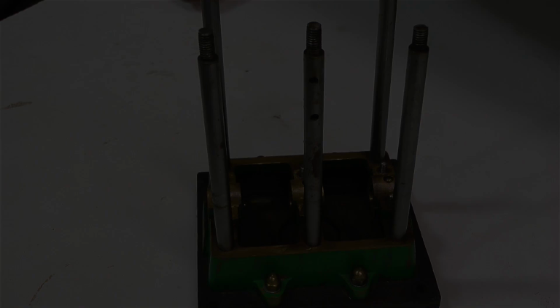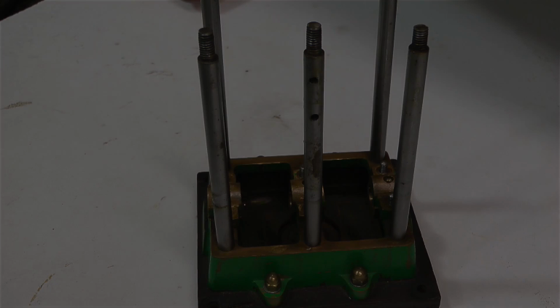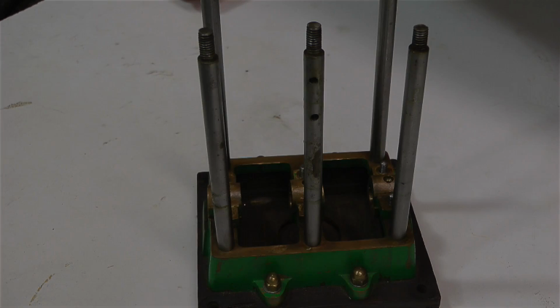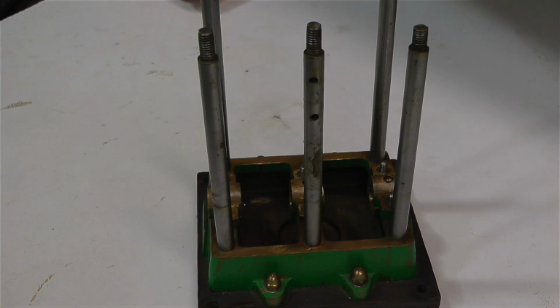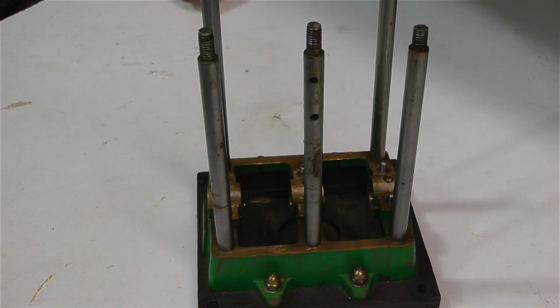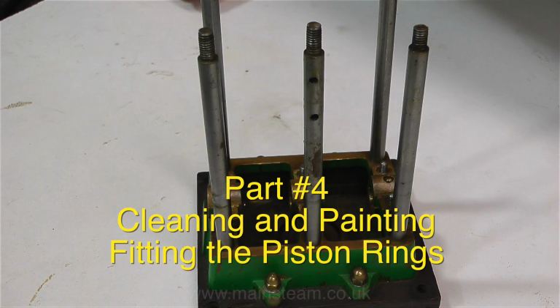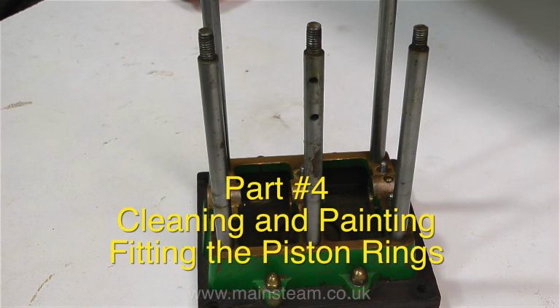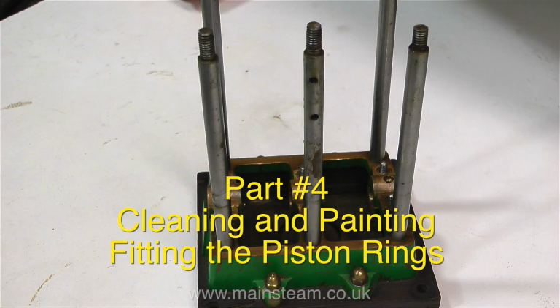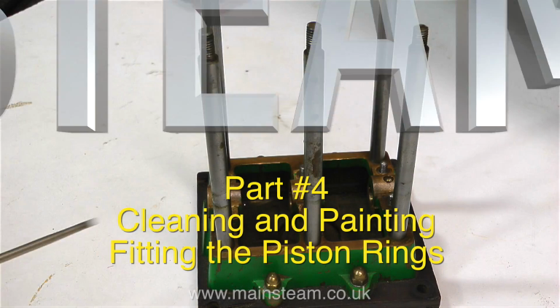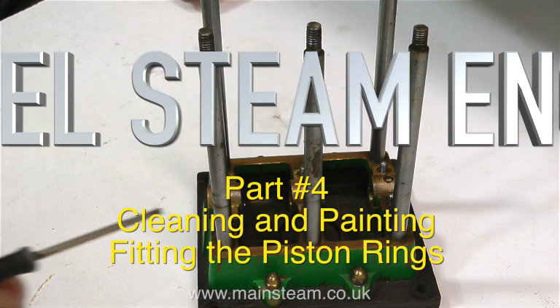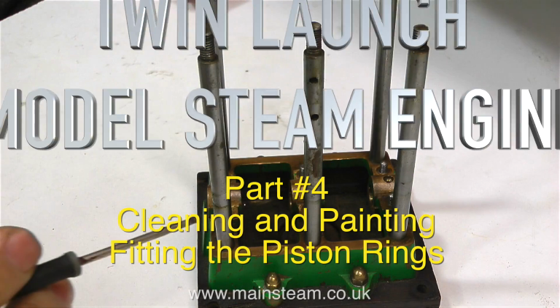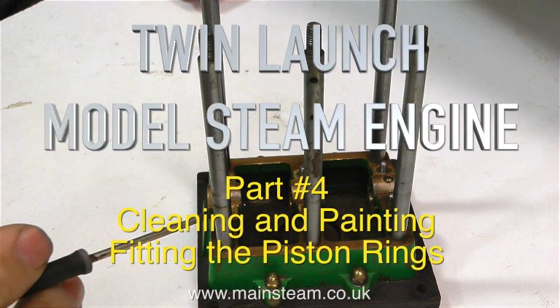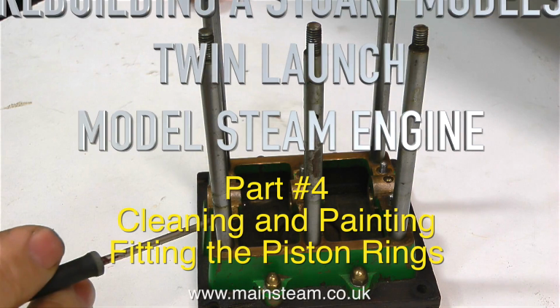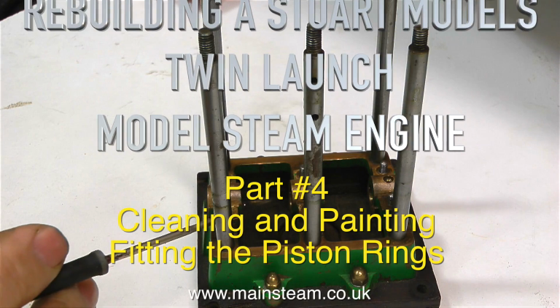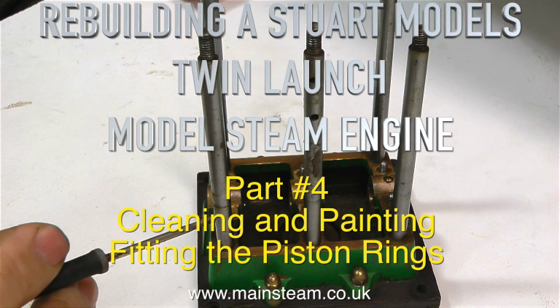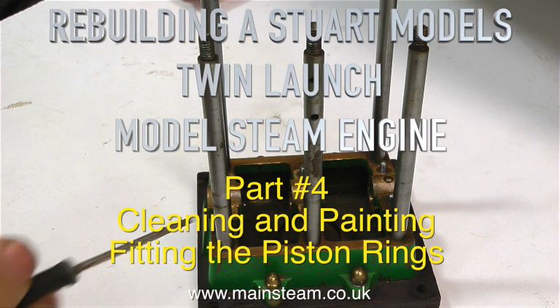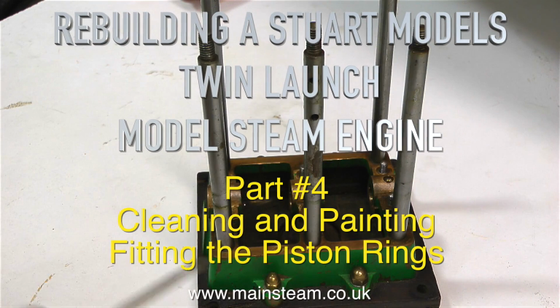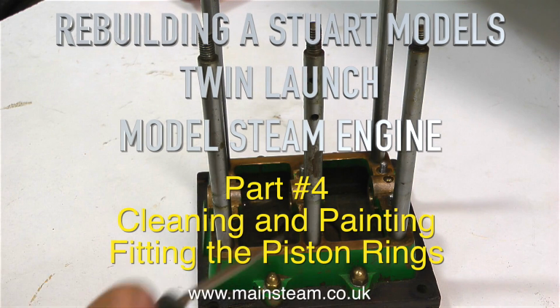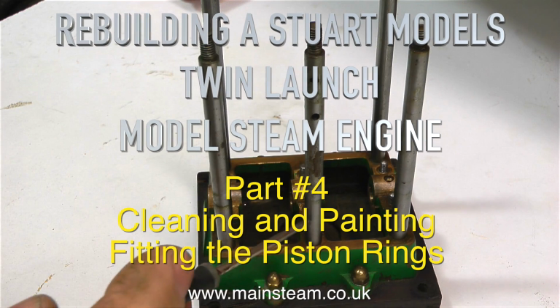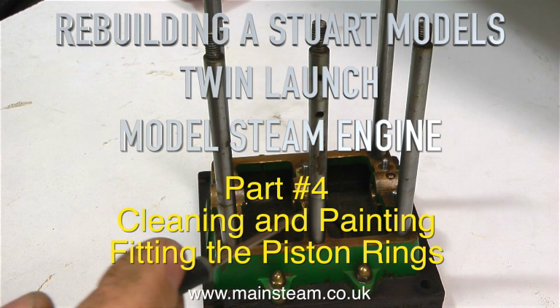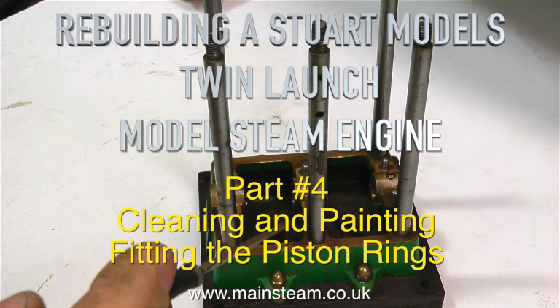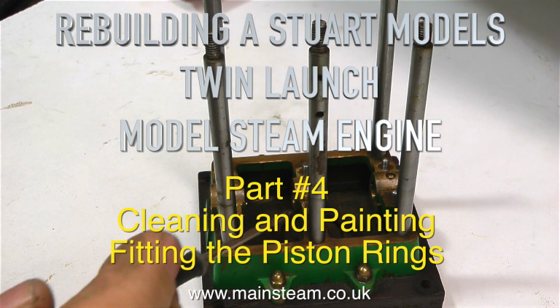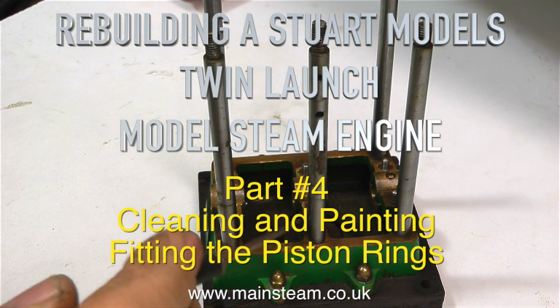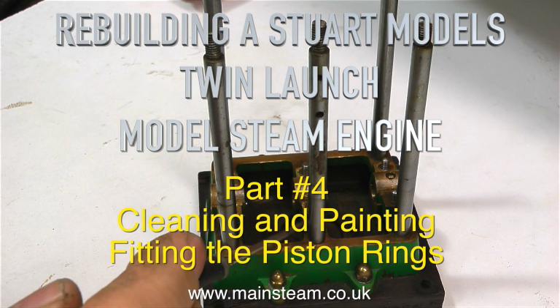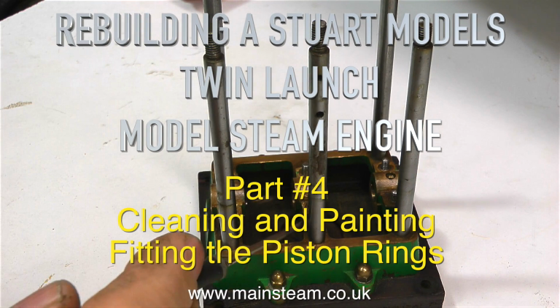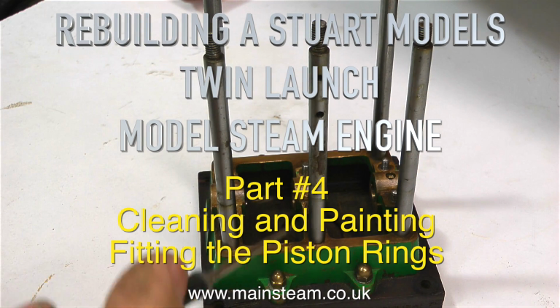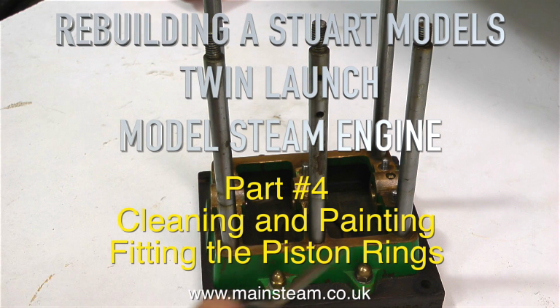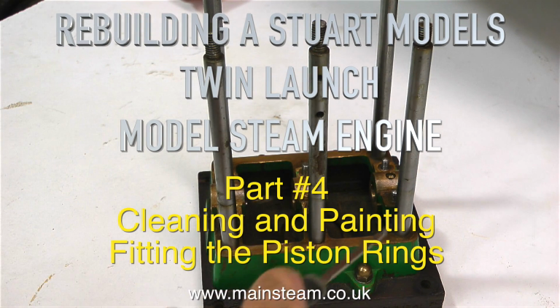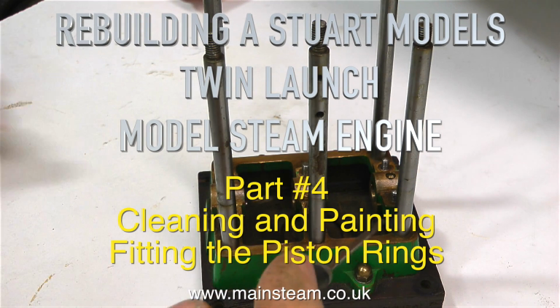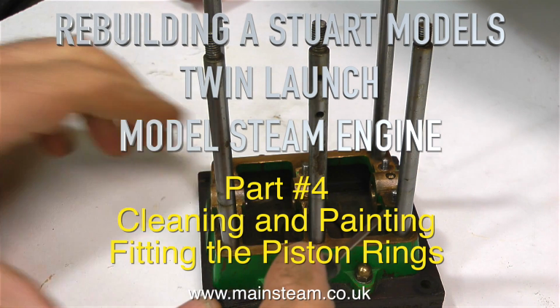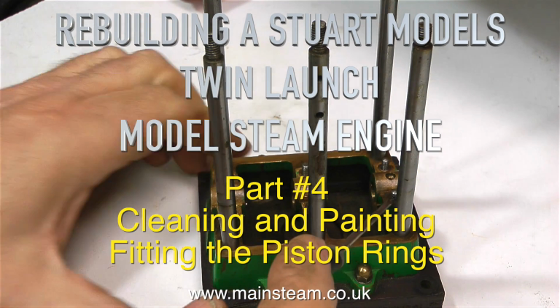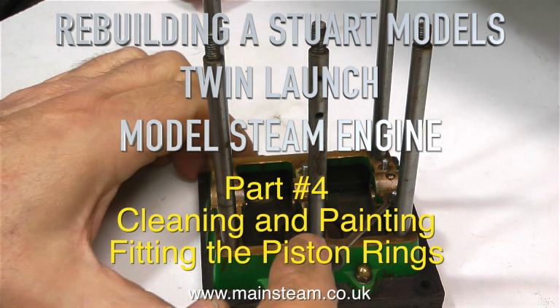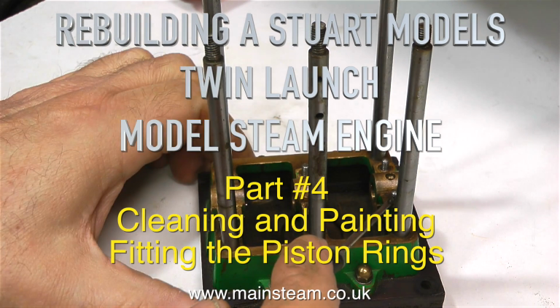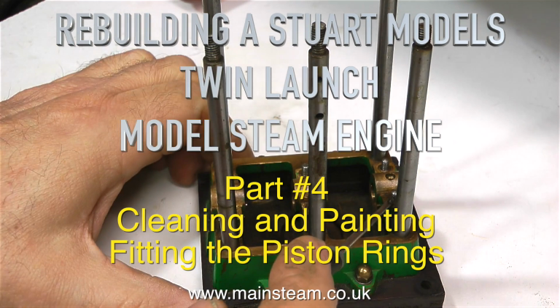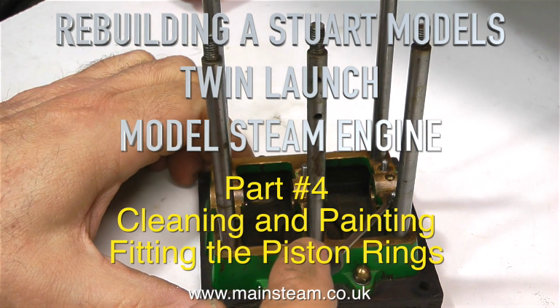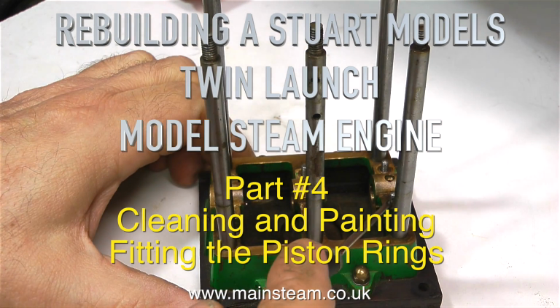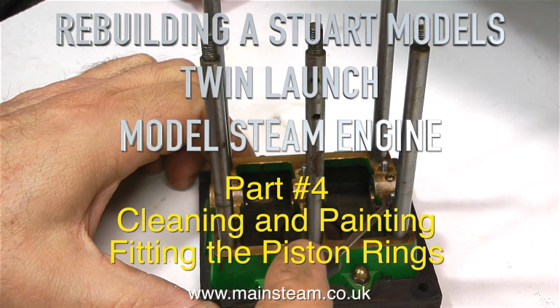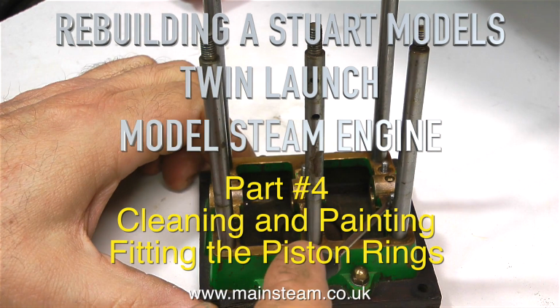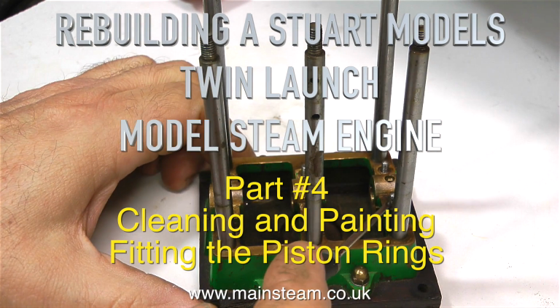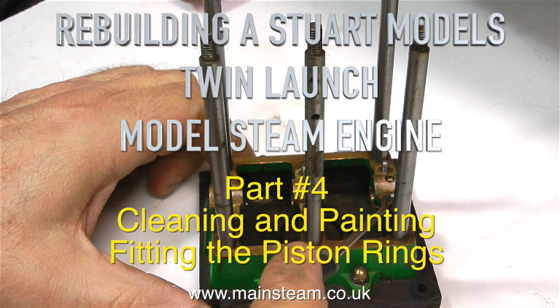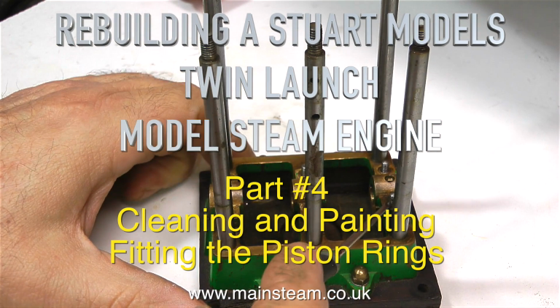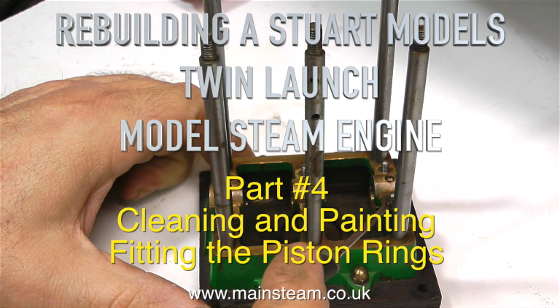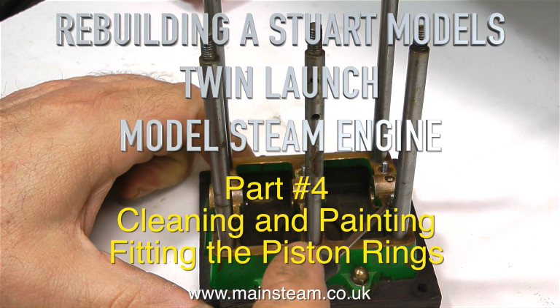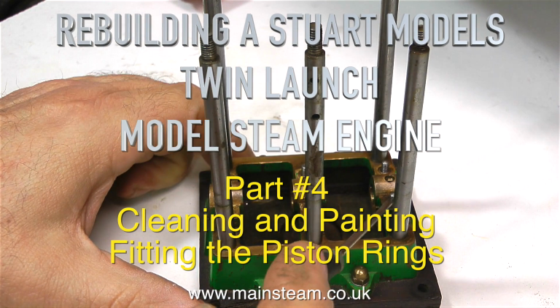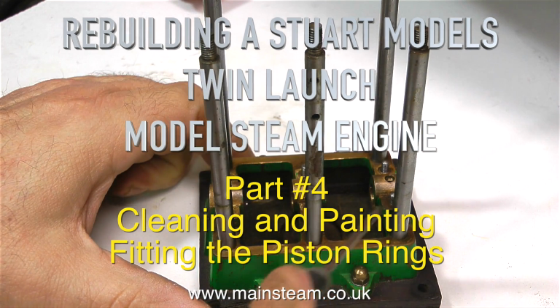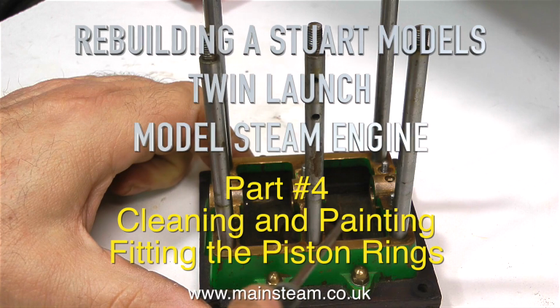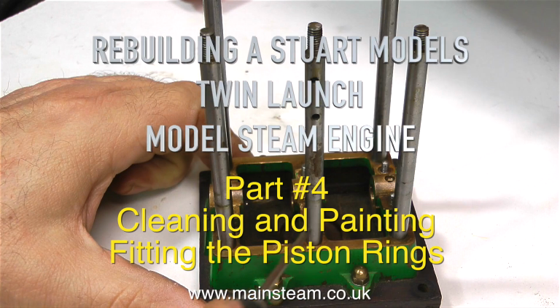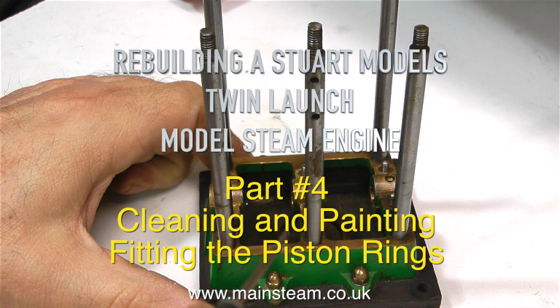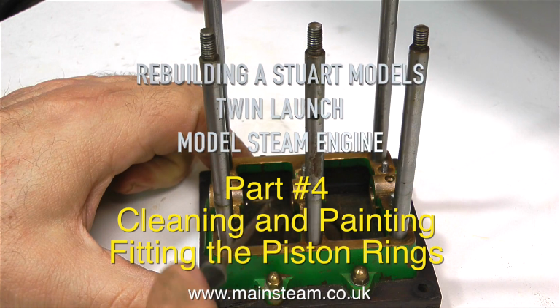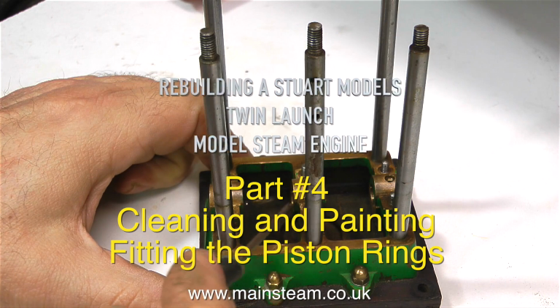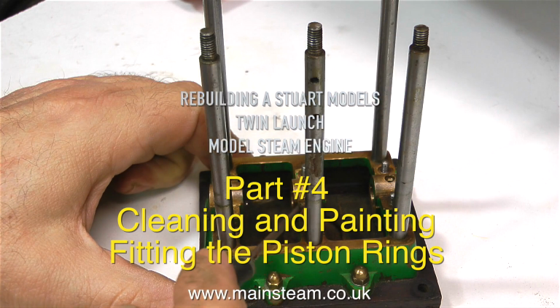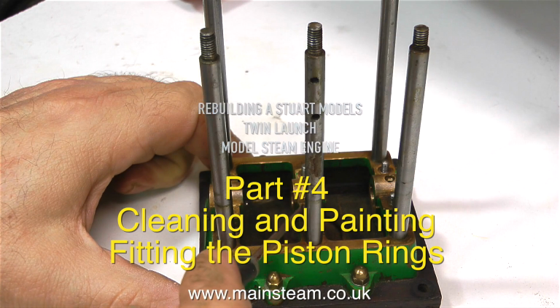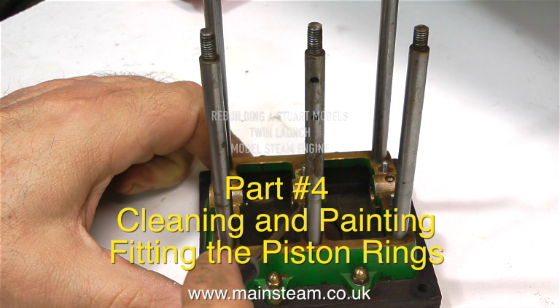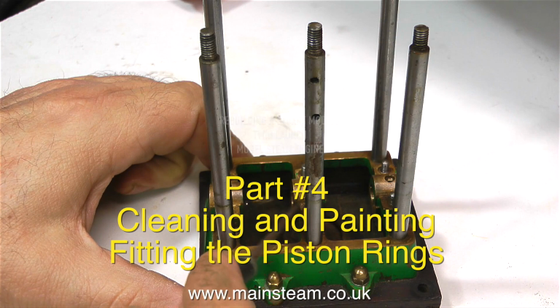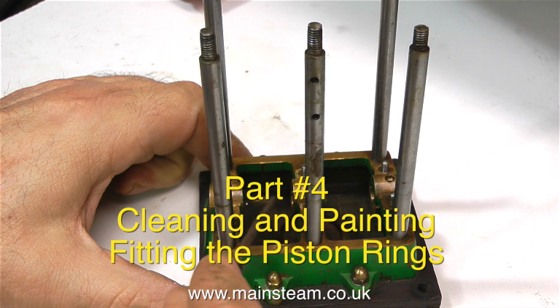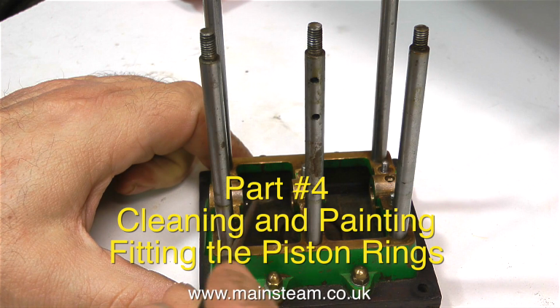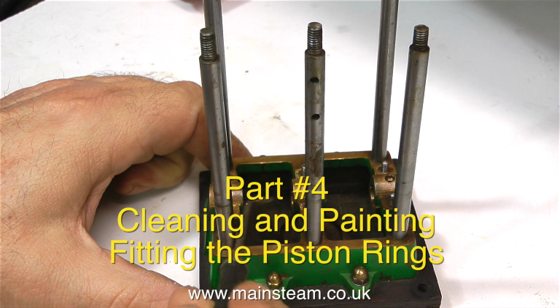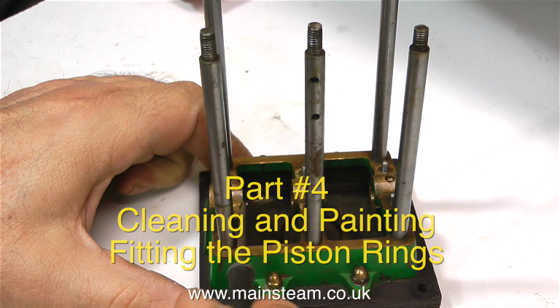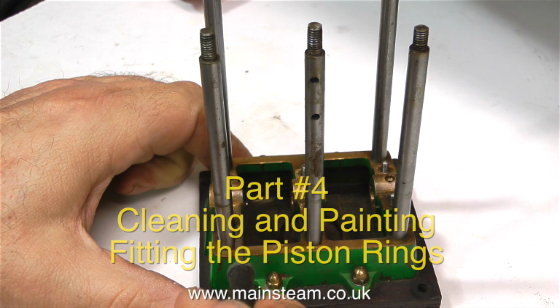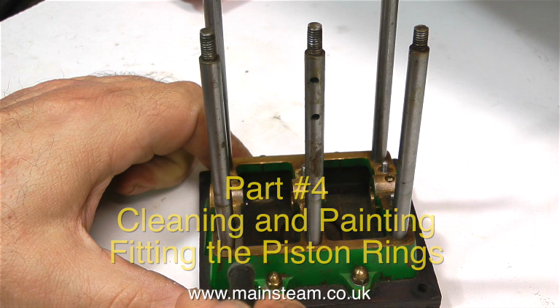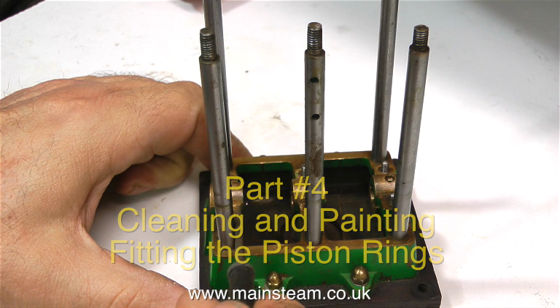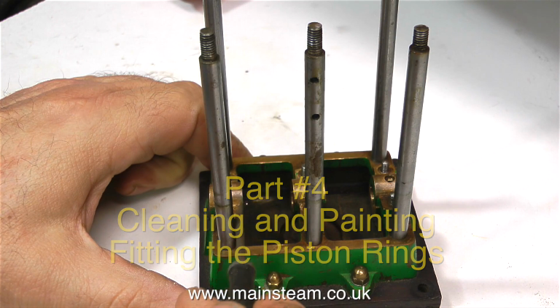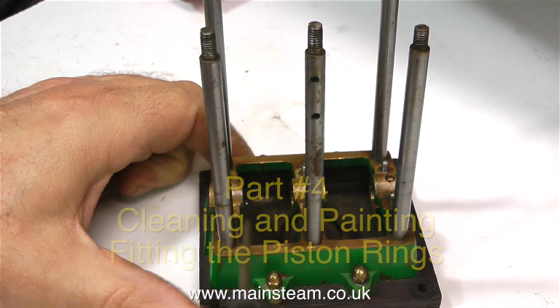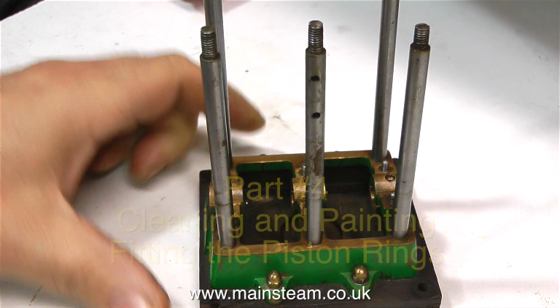Welcome to Rebuilding a Stuart Model's Twin Launch Steam Engine. This is part 4: cleaning and painting, and fitting the piston rings.